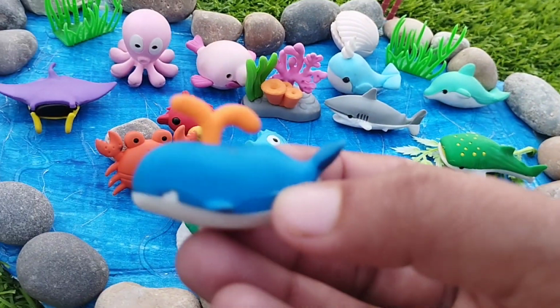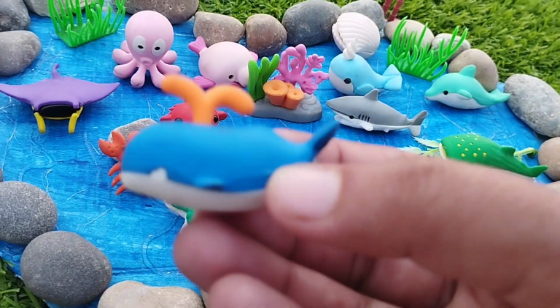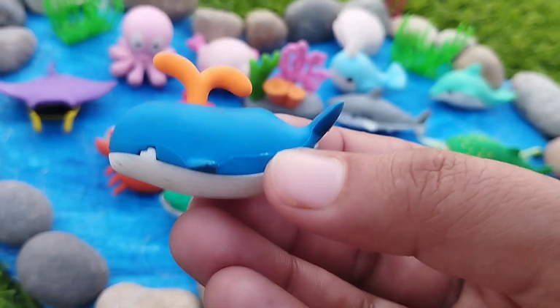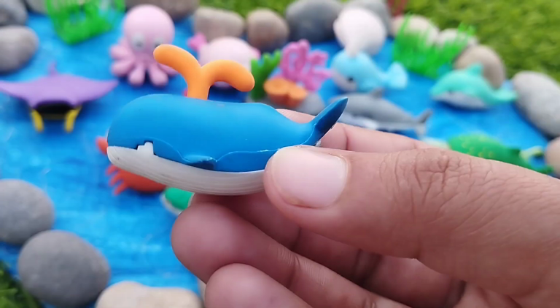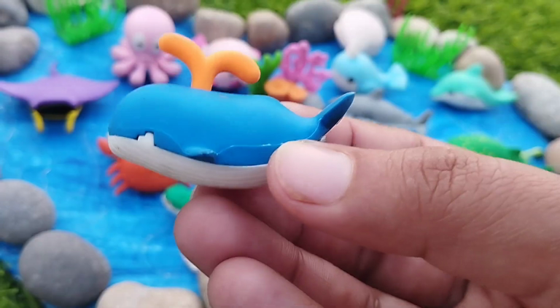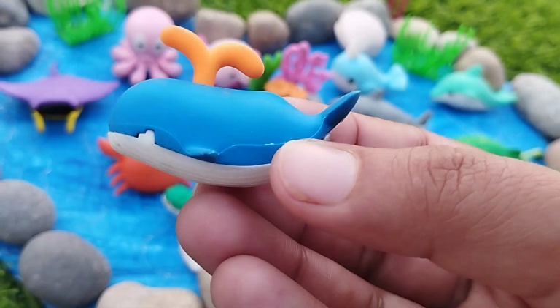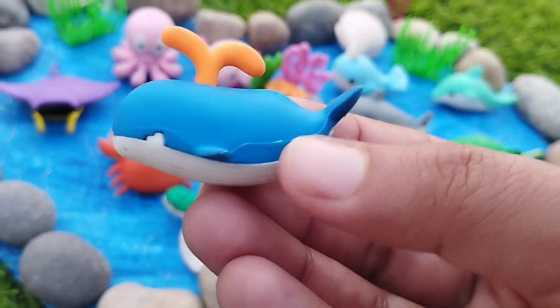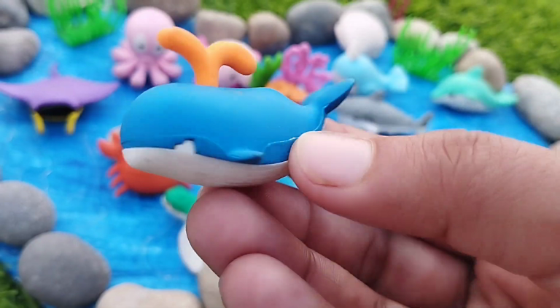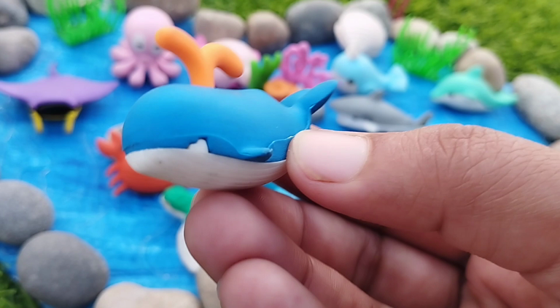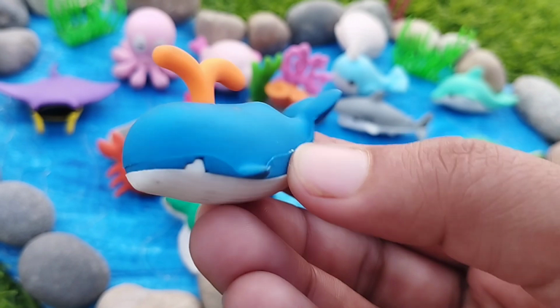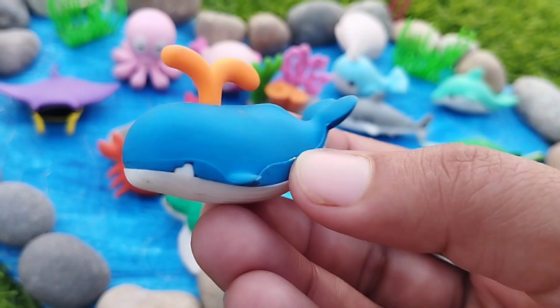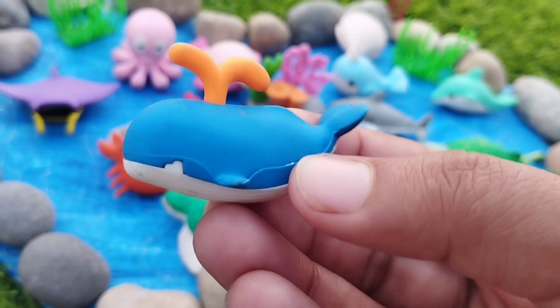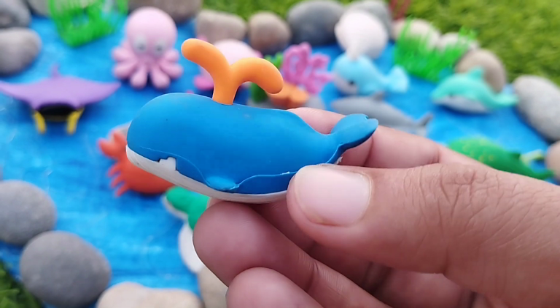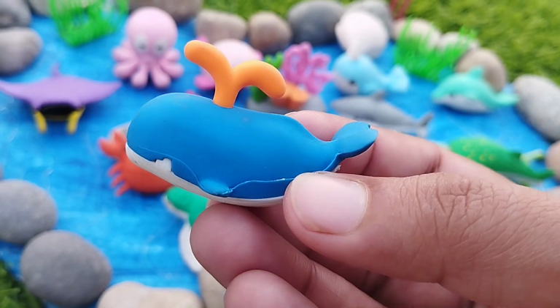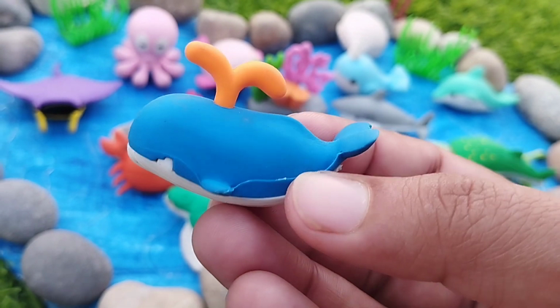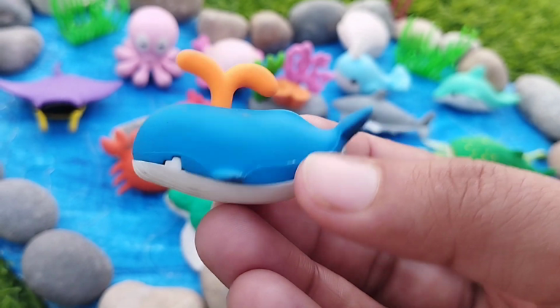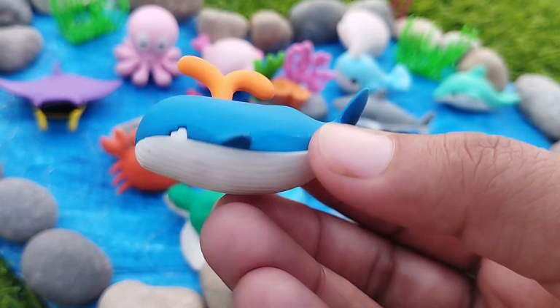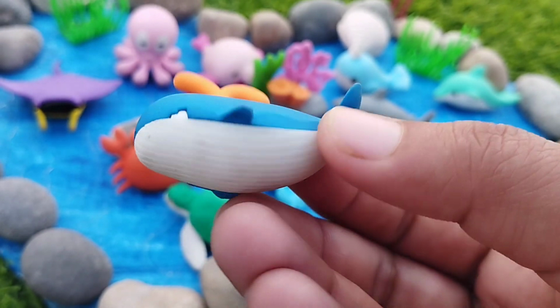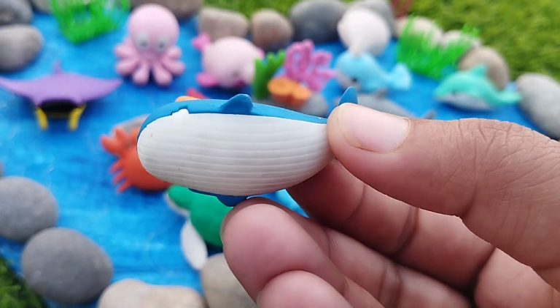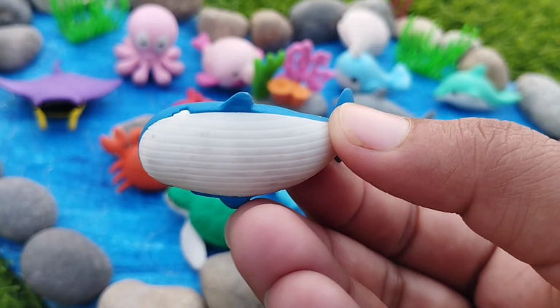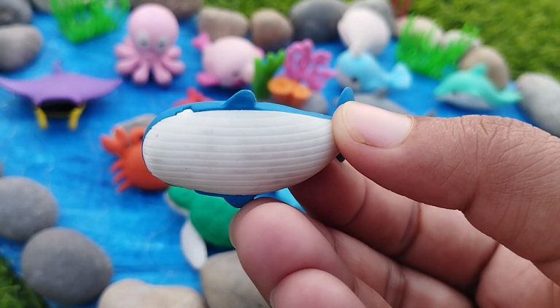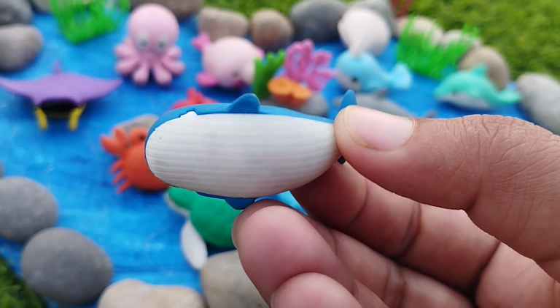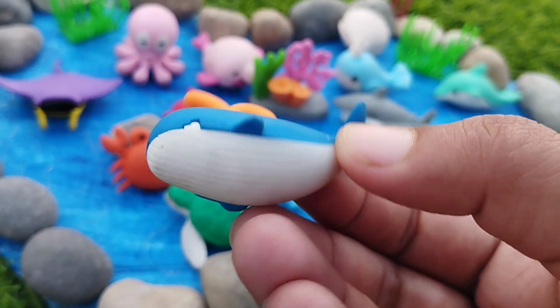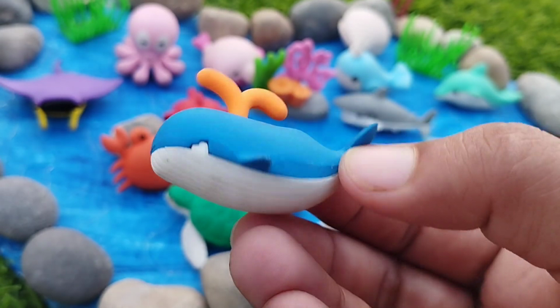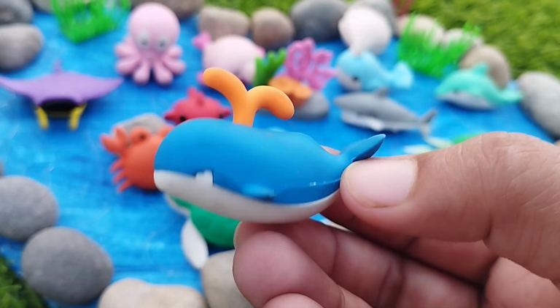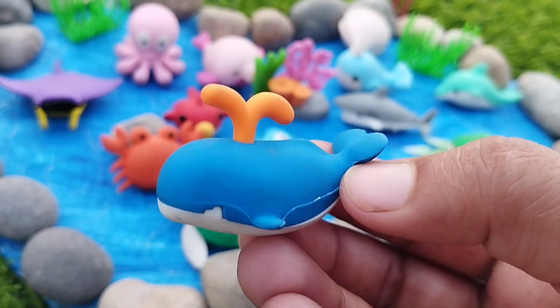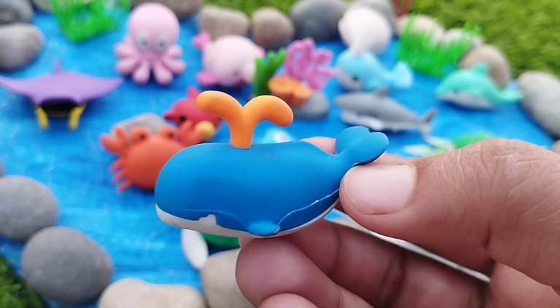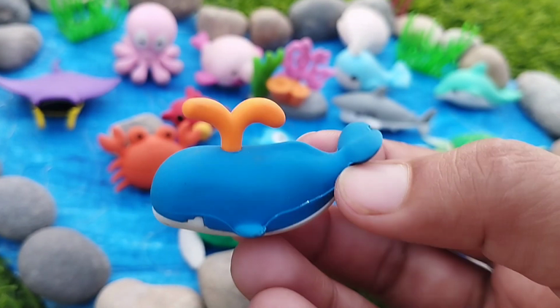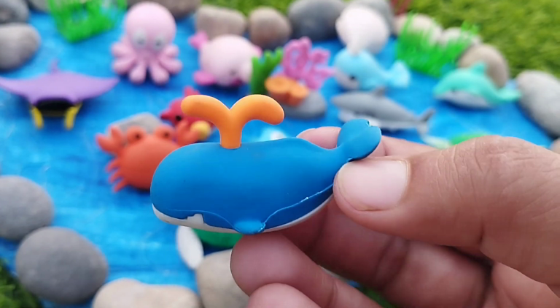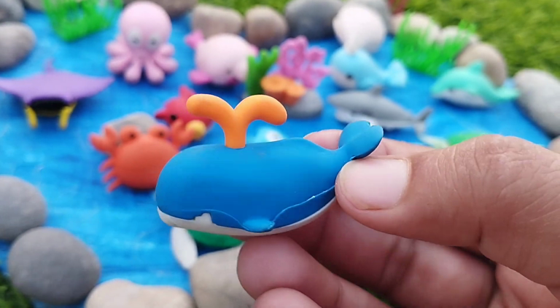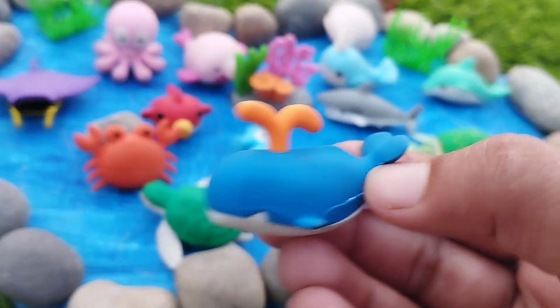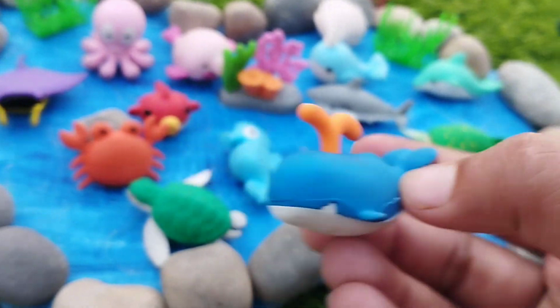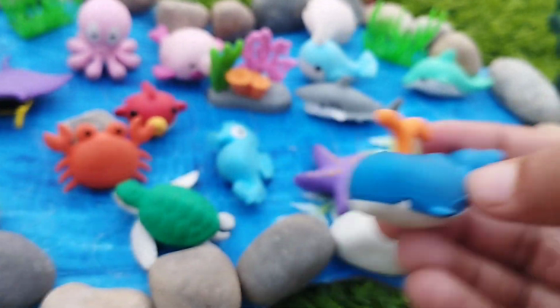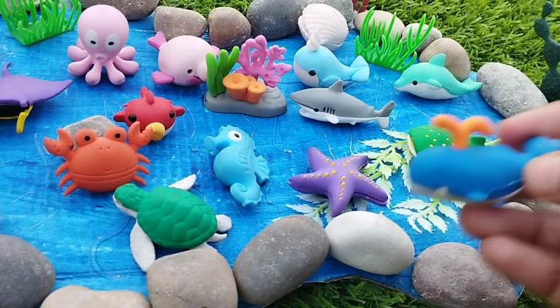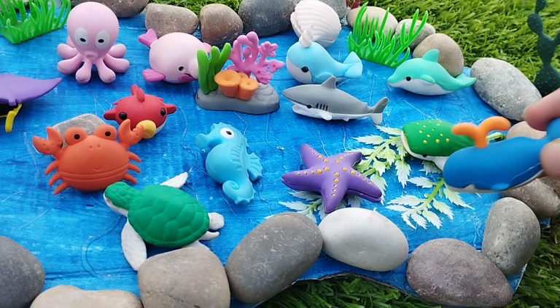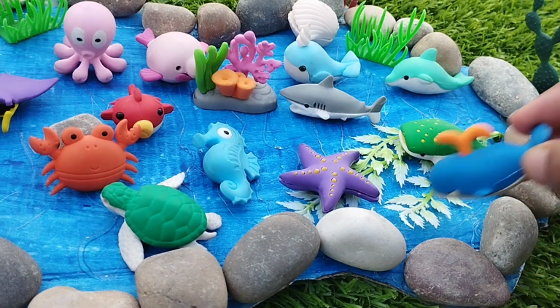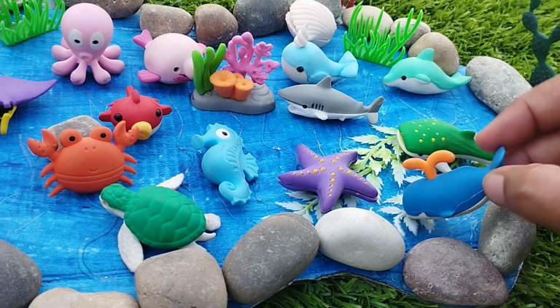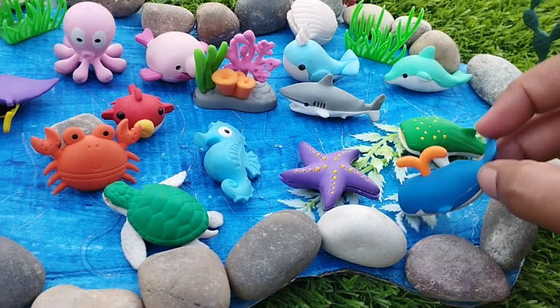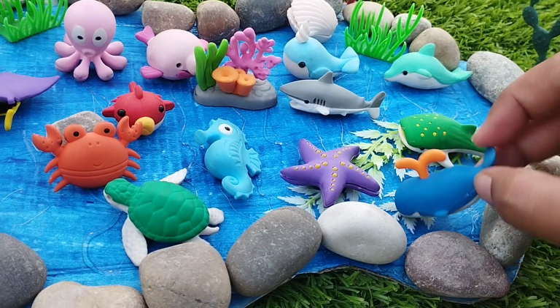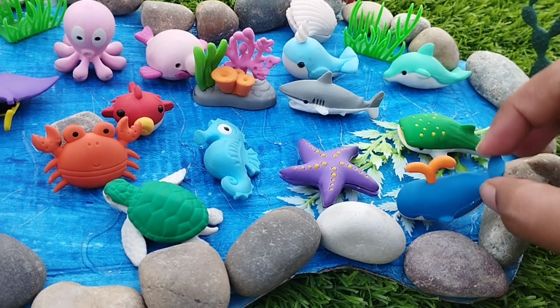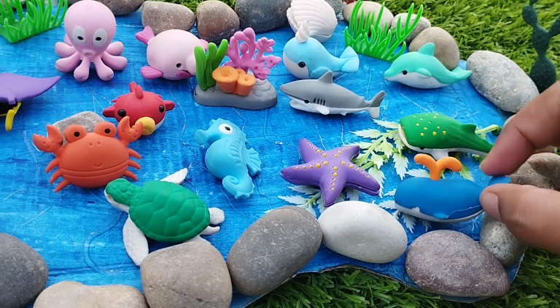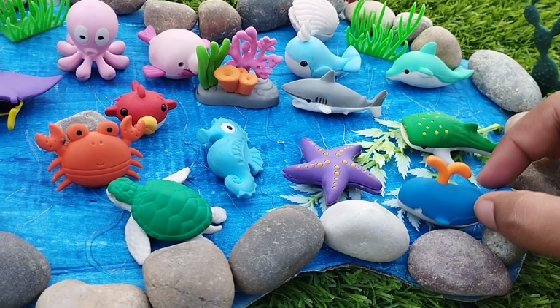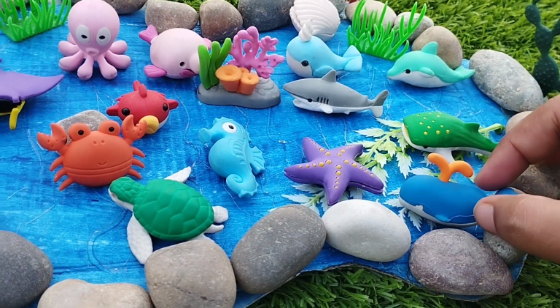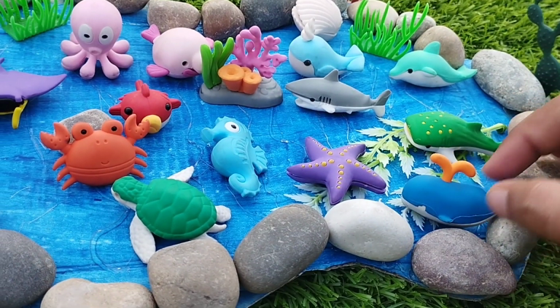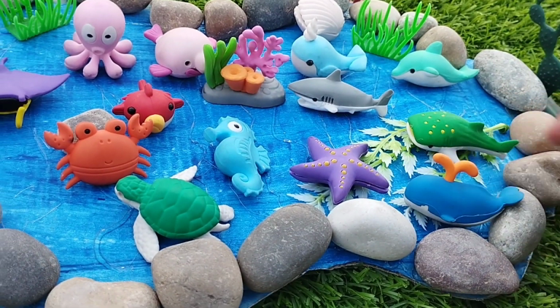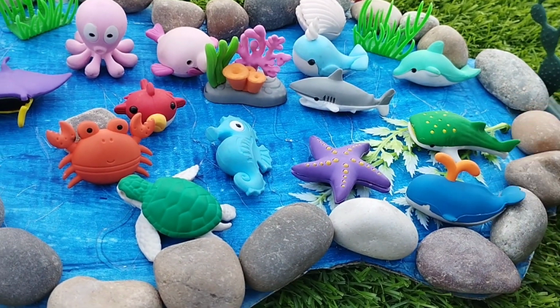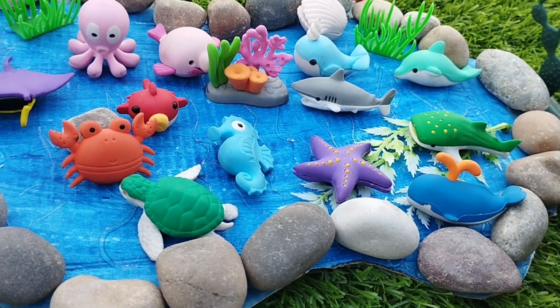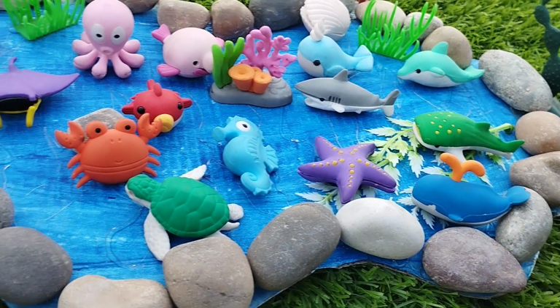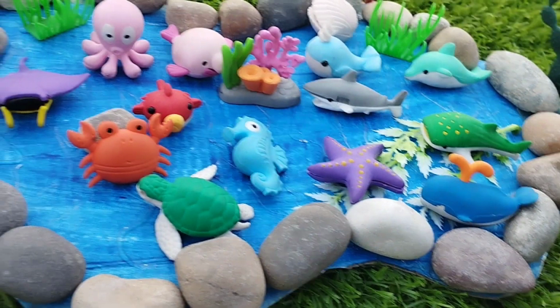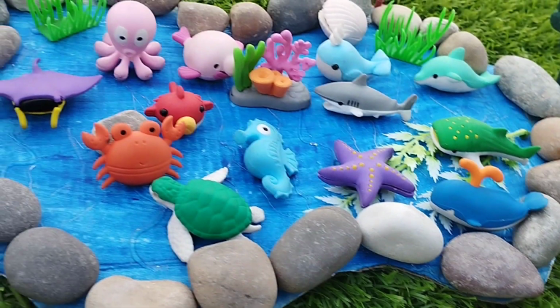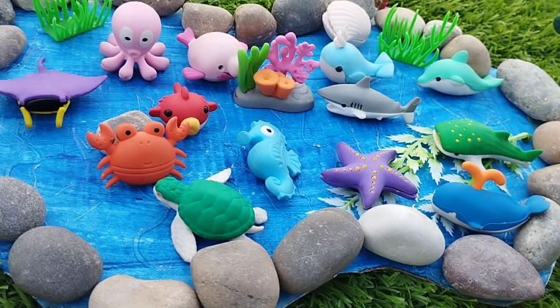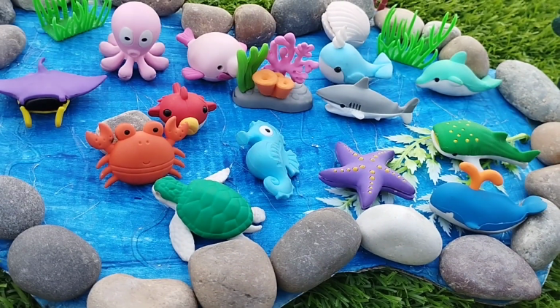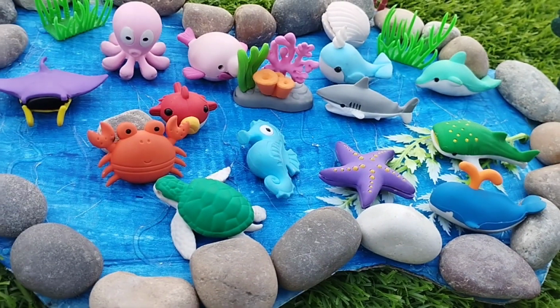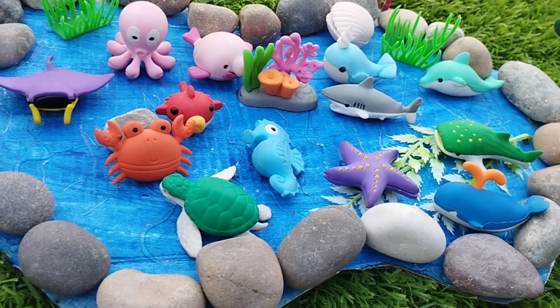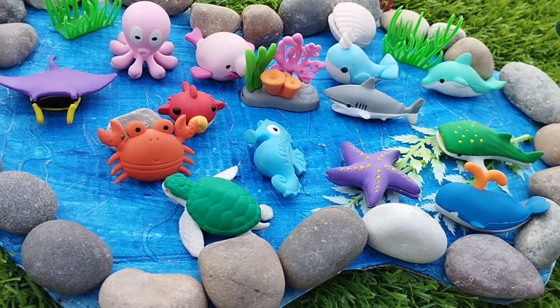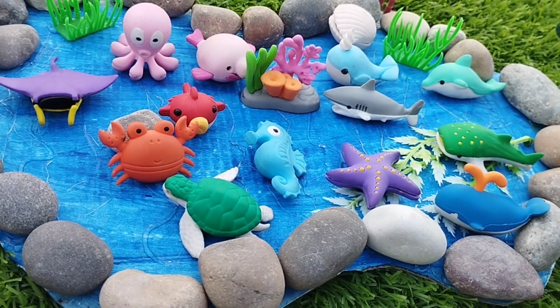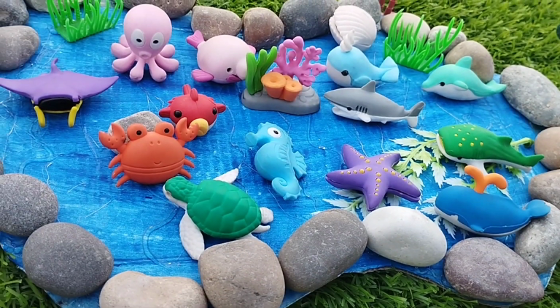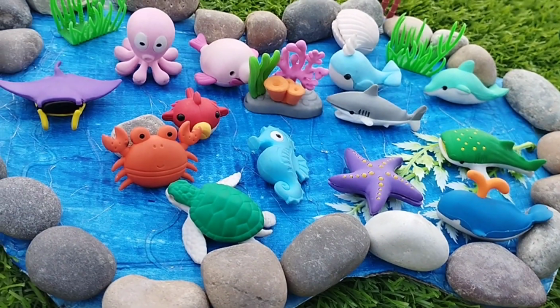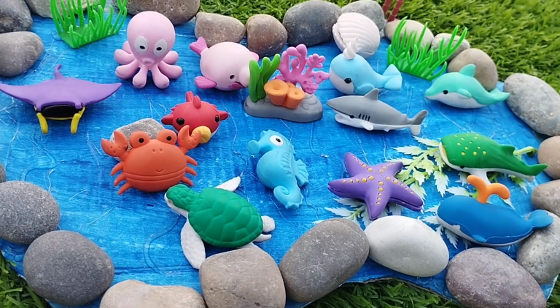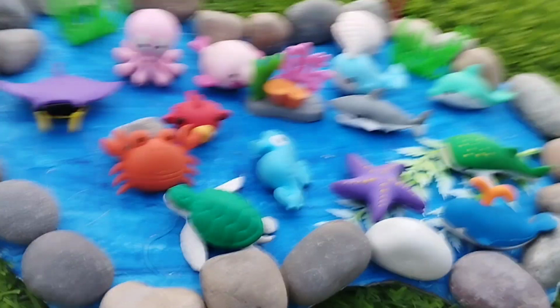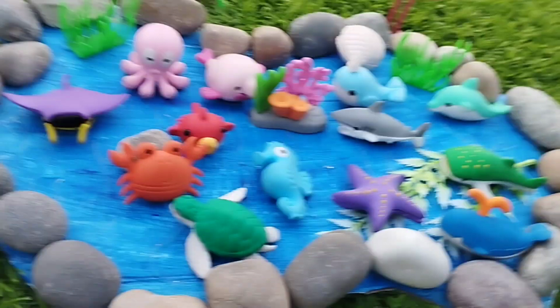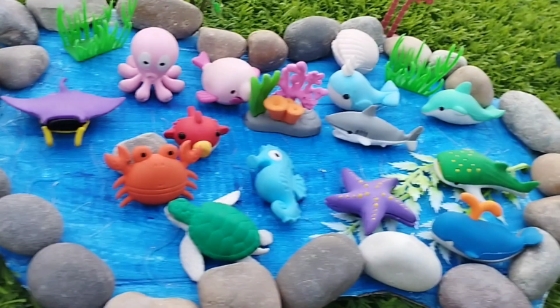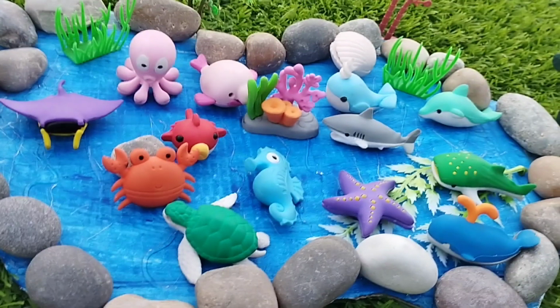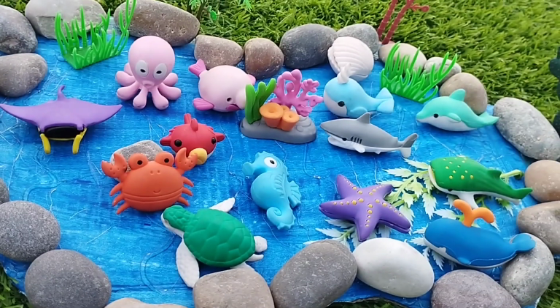A blue whale. This is a blue whale. Thank you.